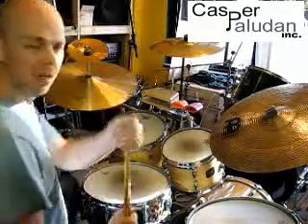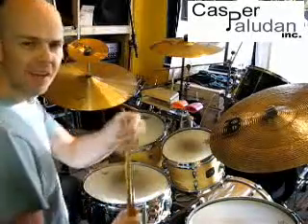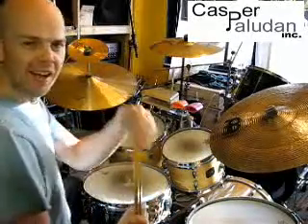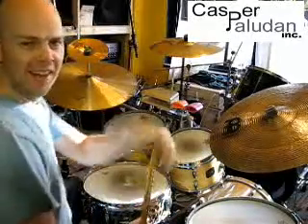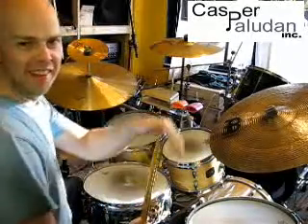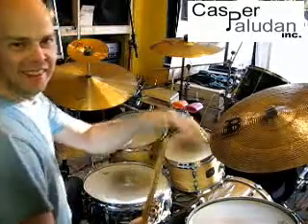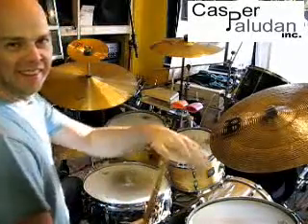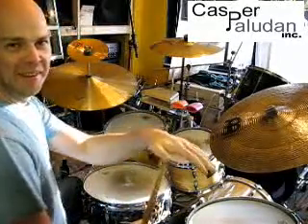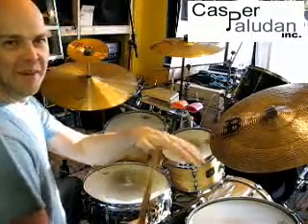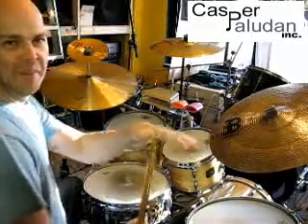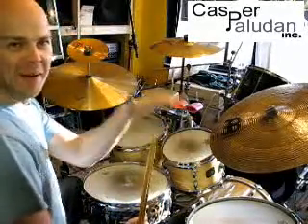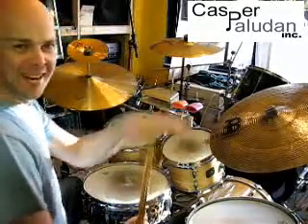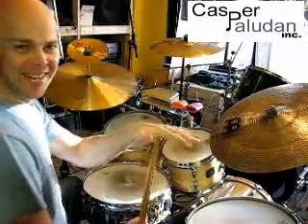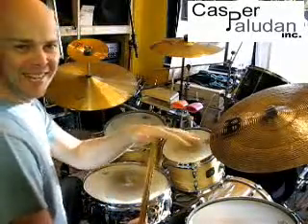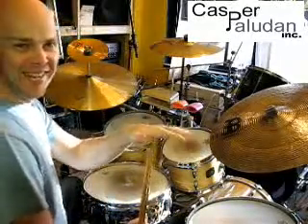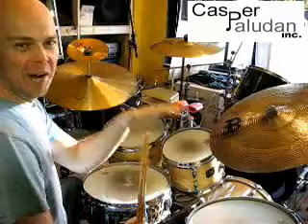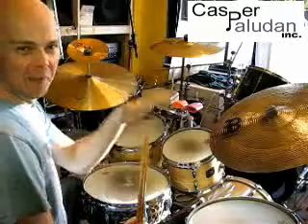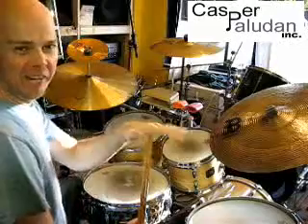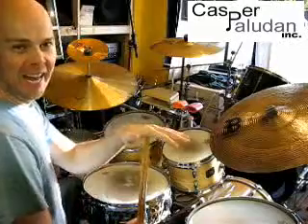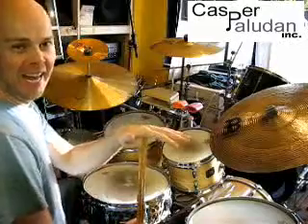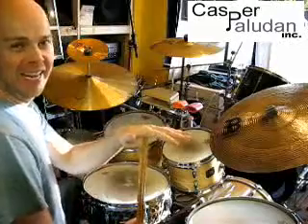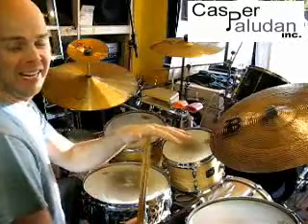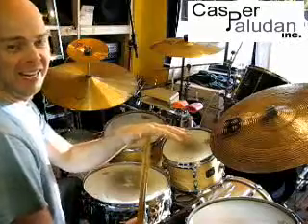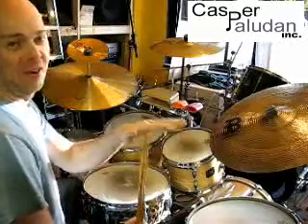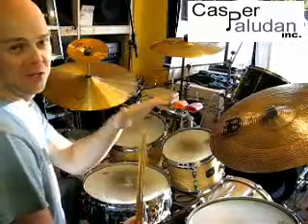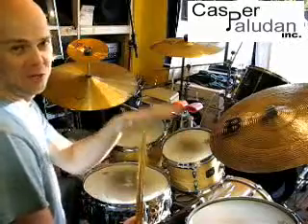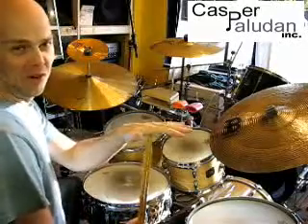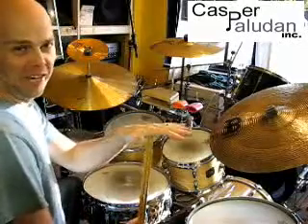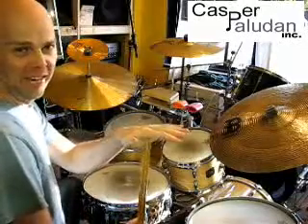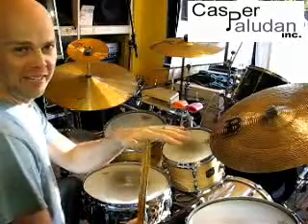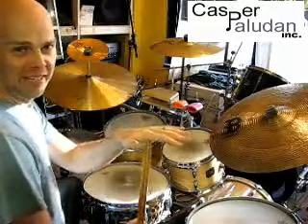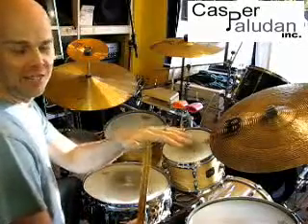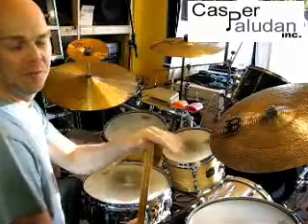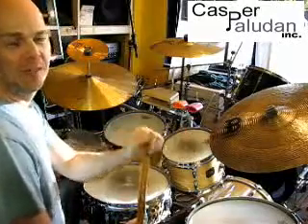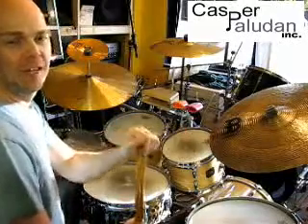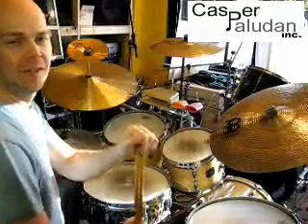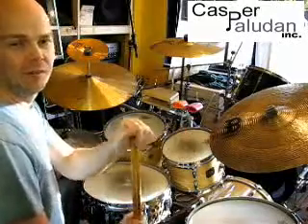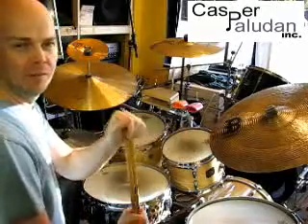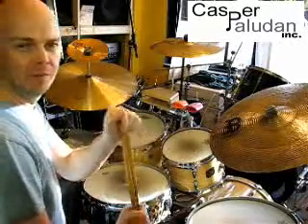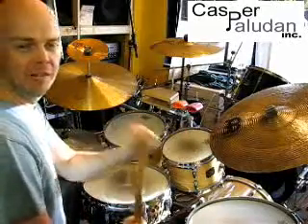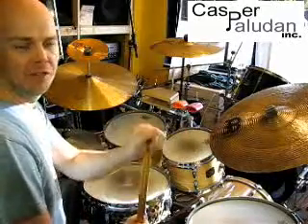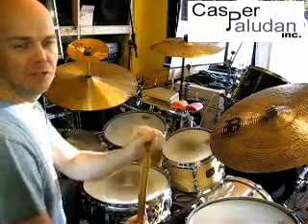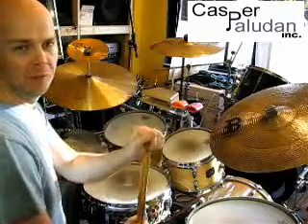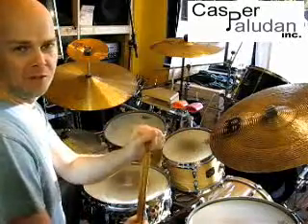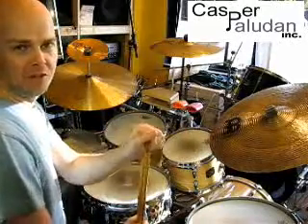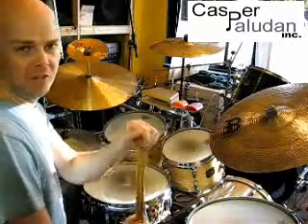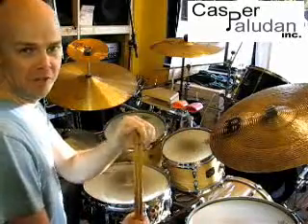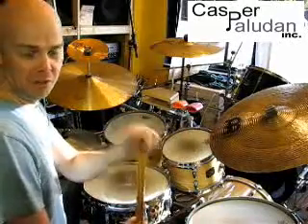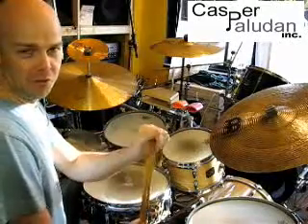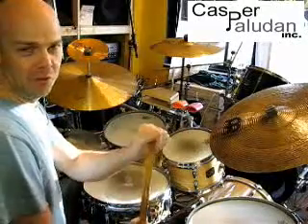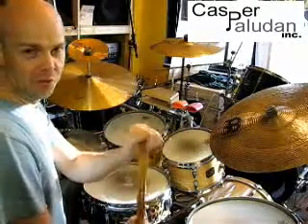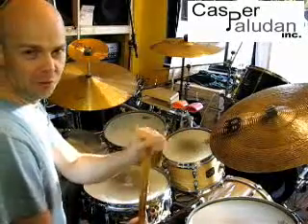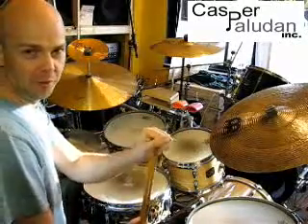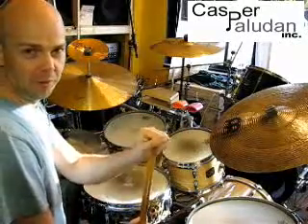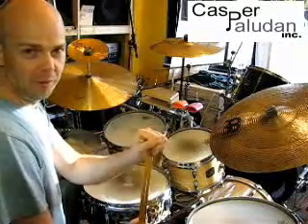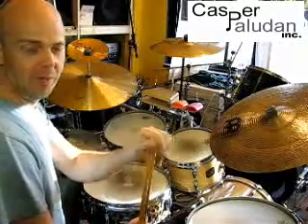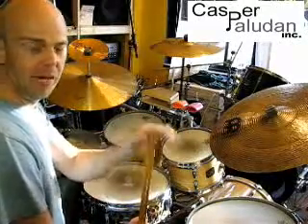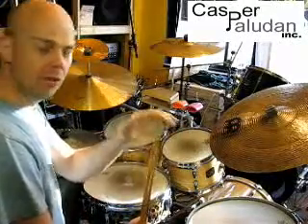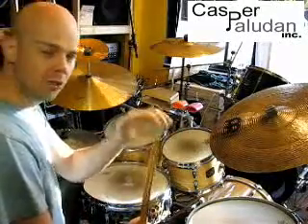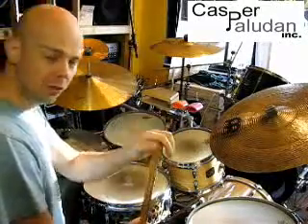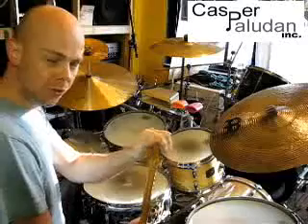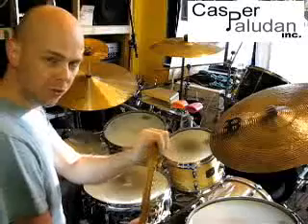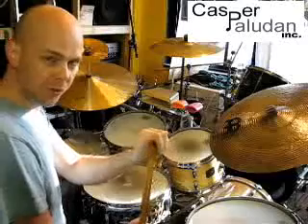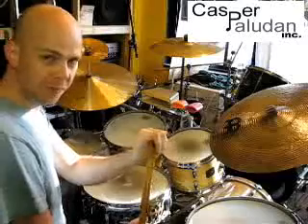Hi there. Balancing our weak hand and our strong hand is something that many drummers are interested in doing. But how do you do it?